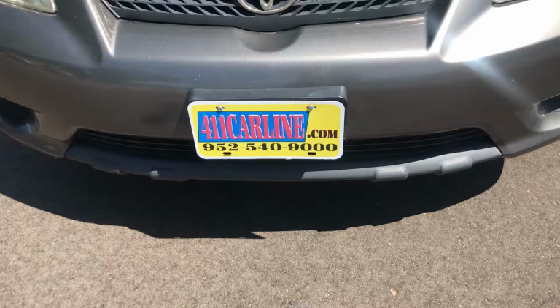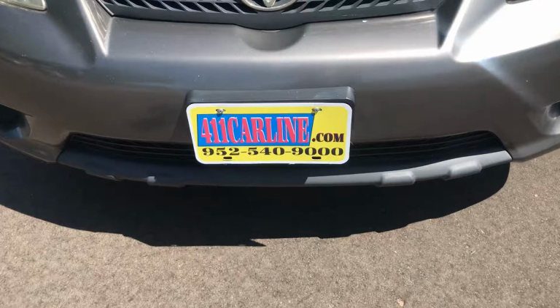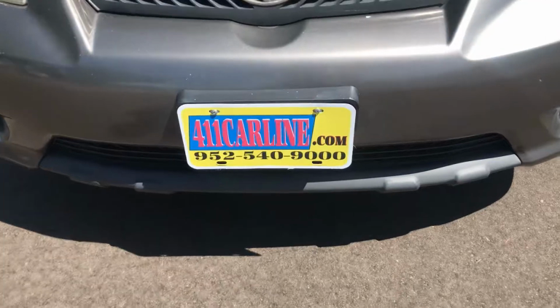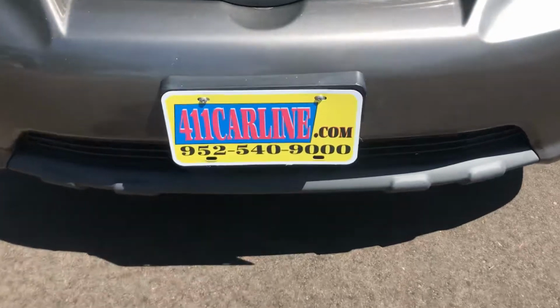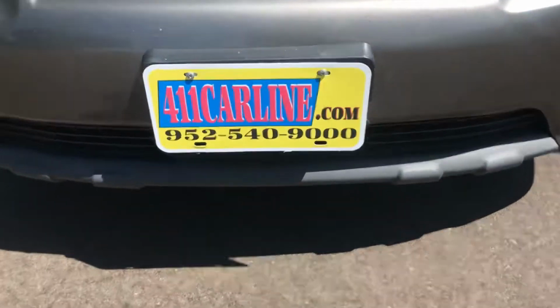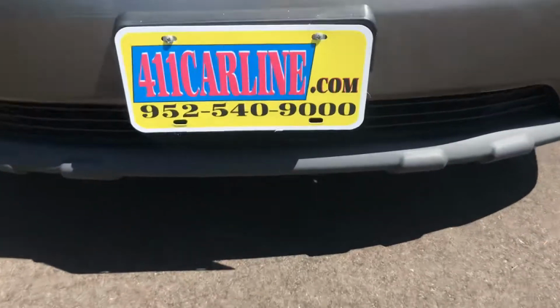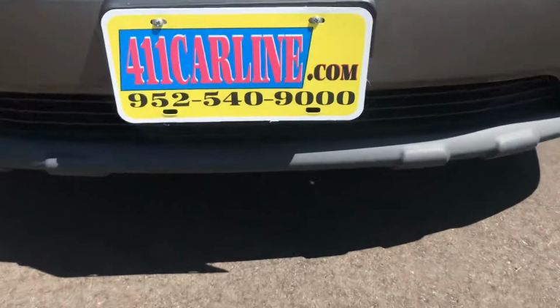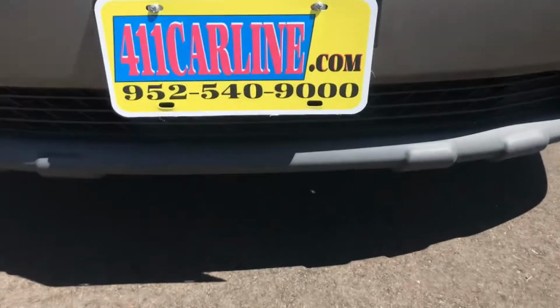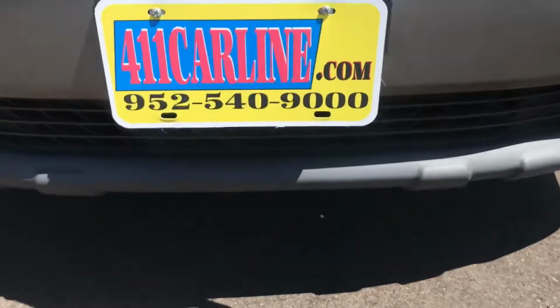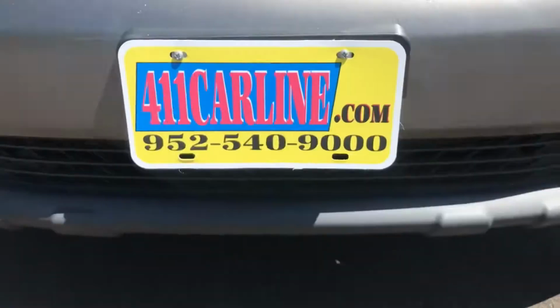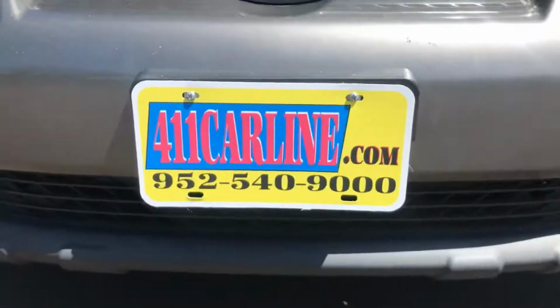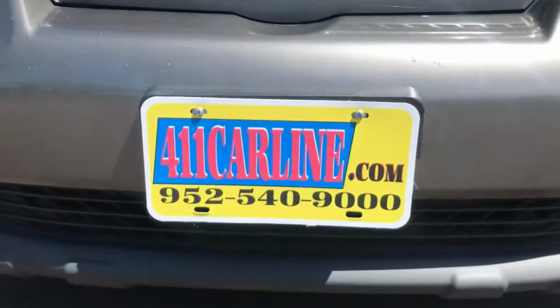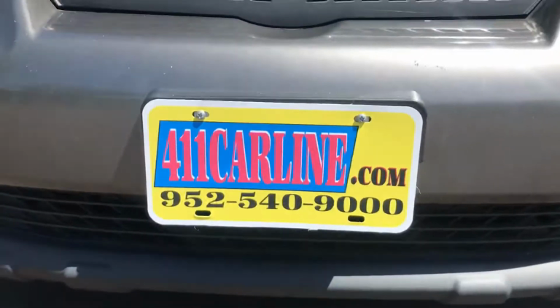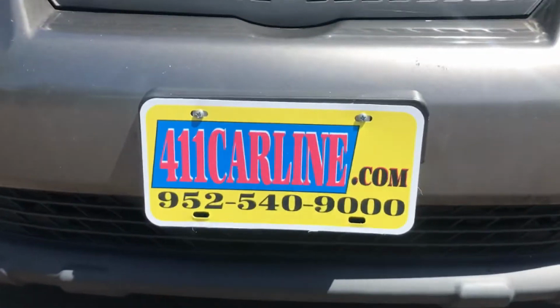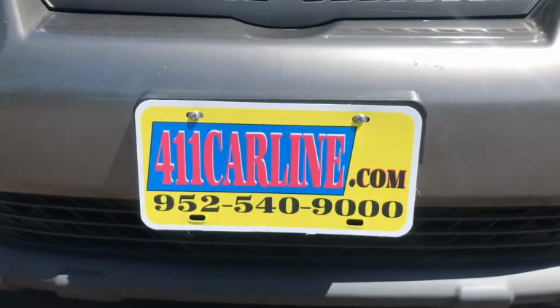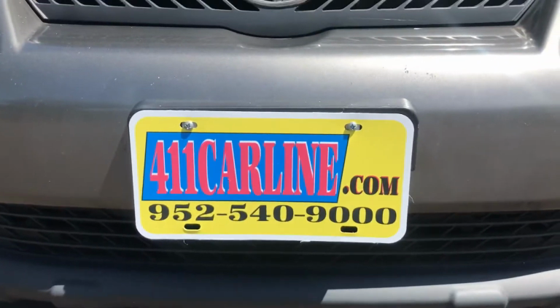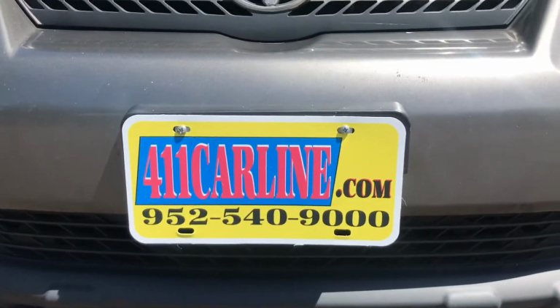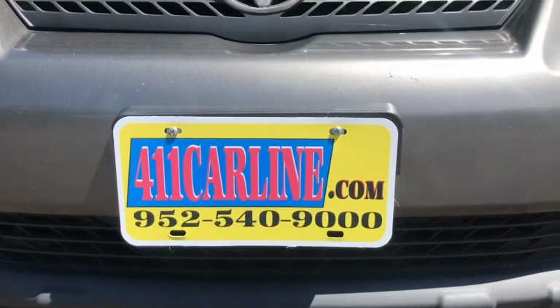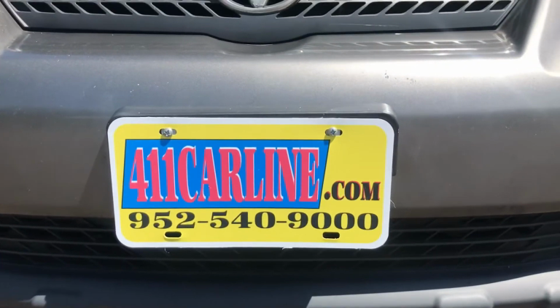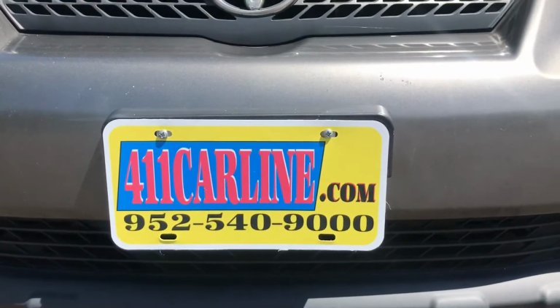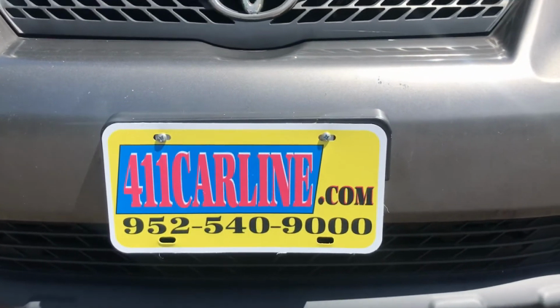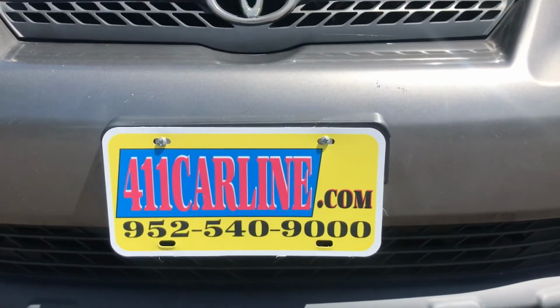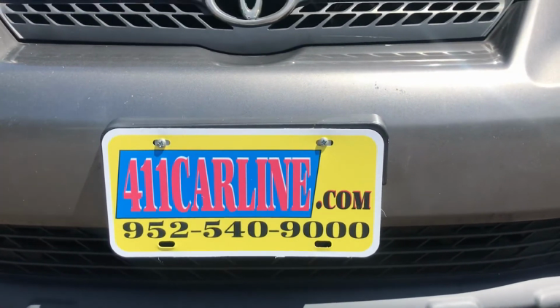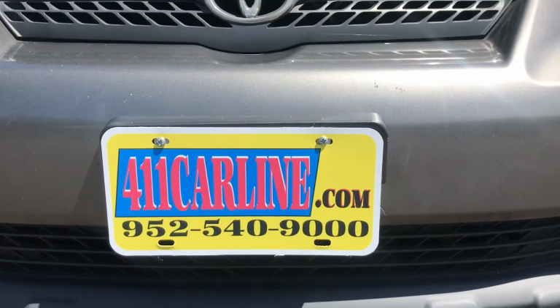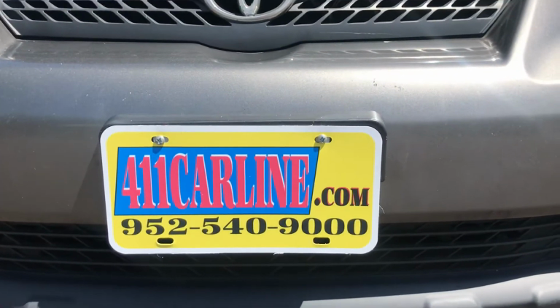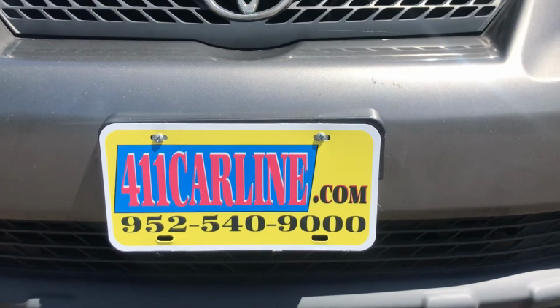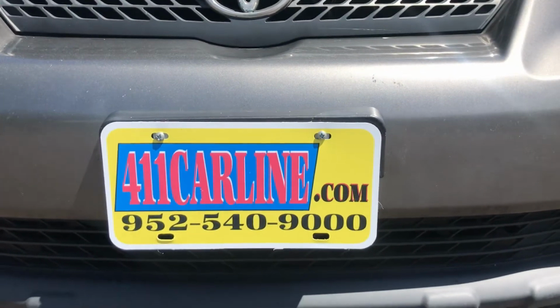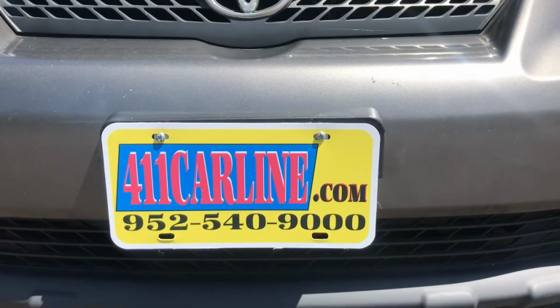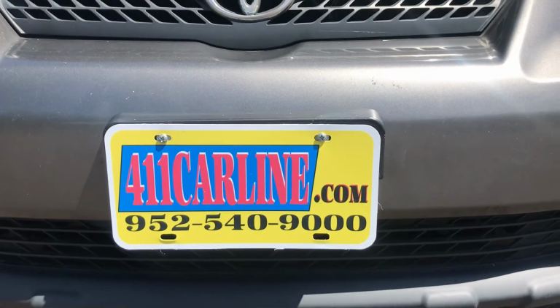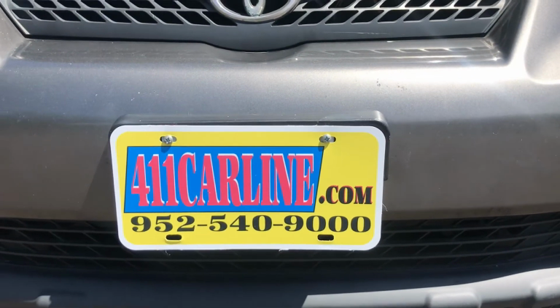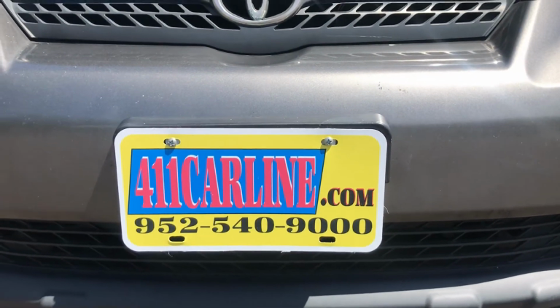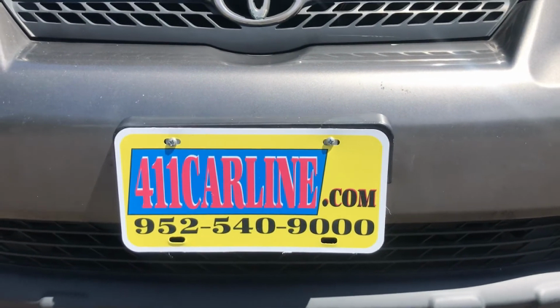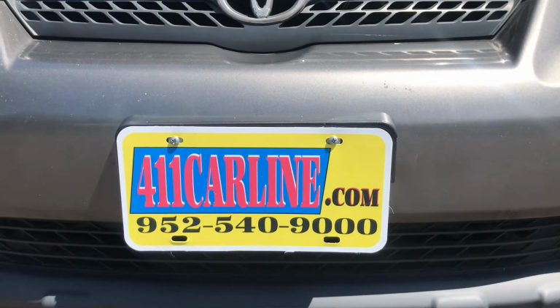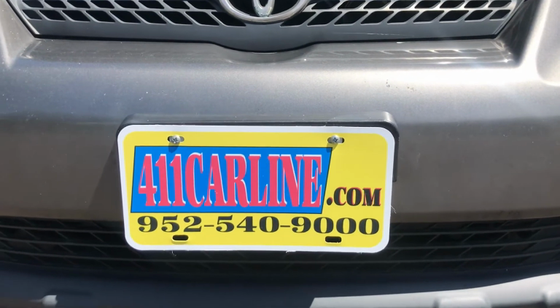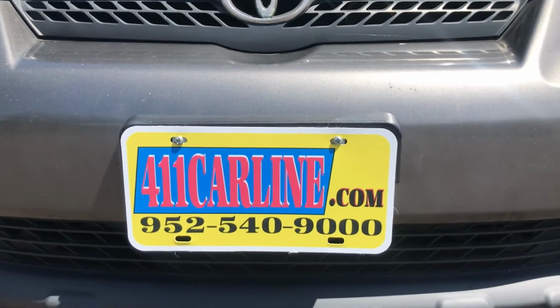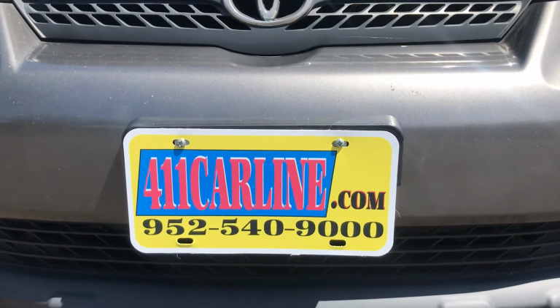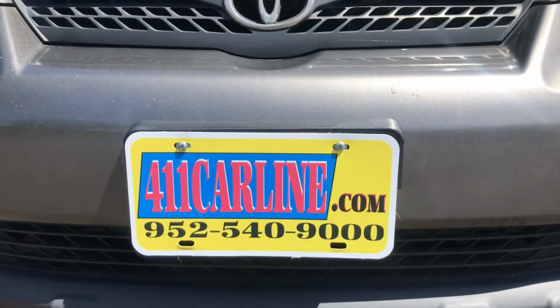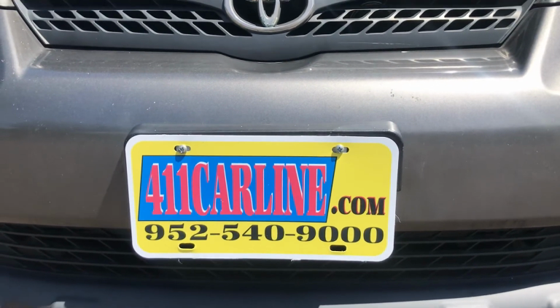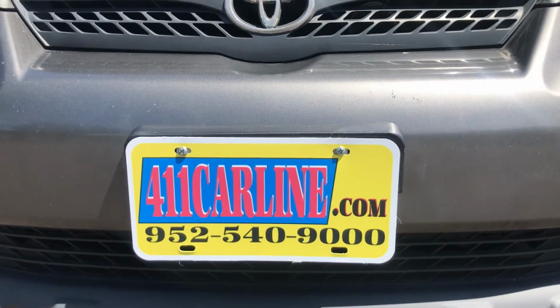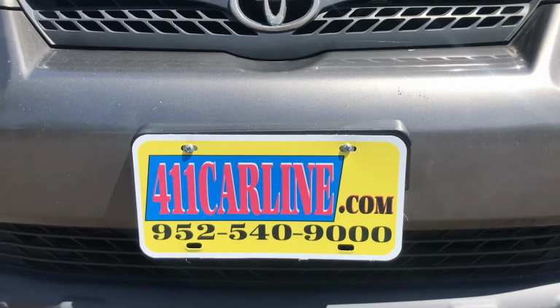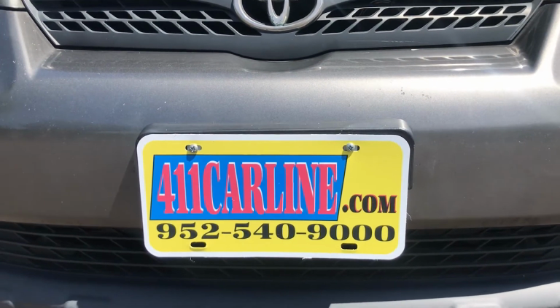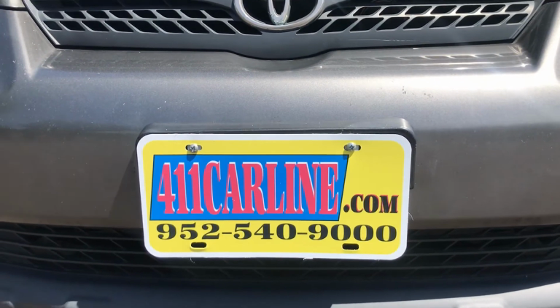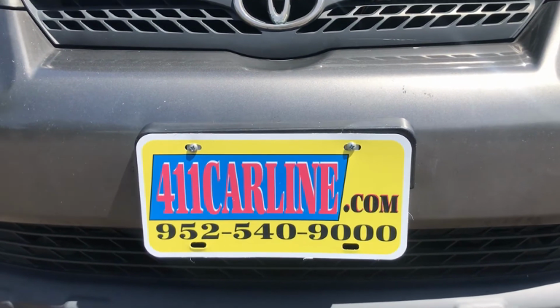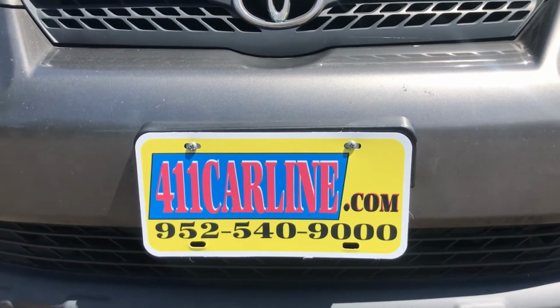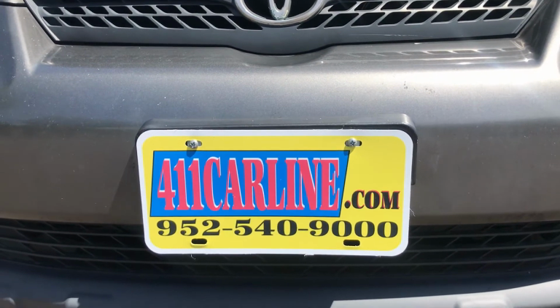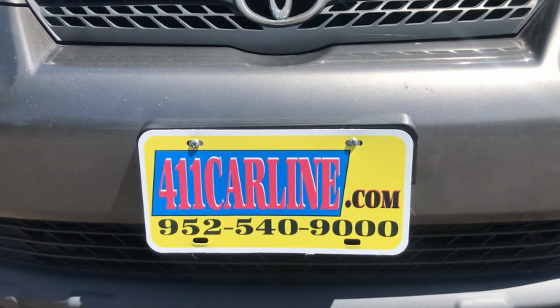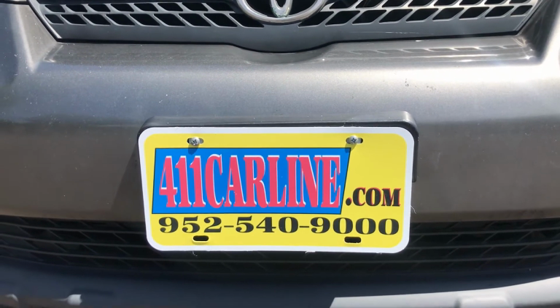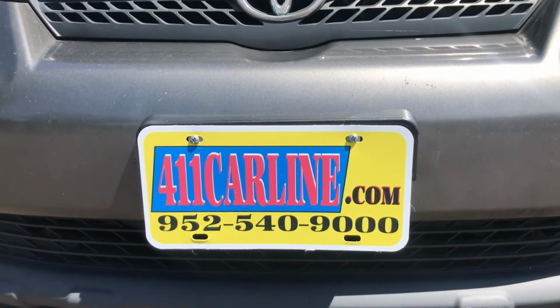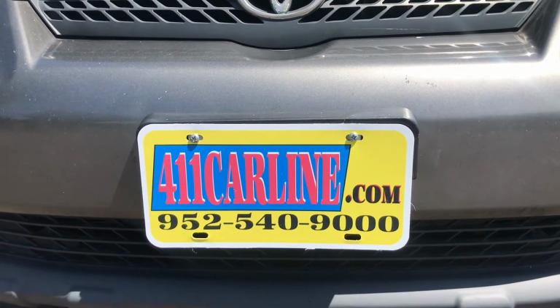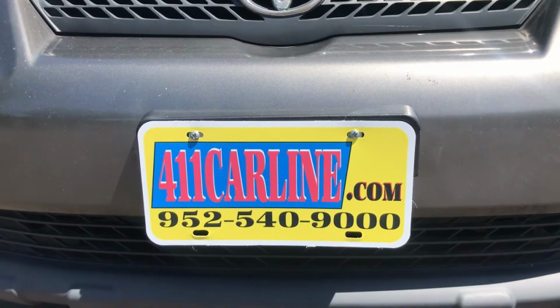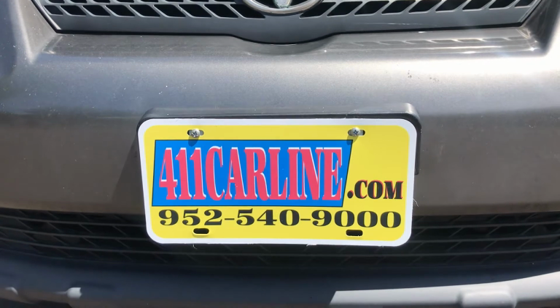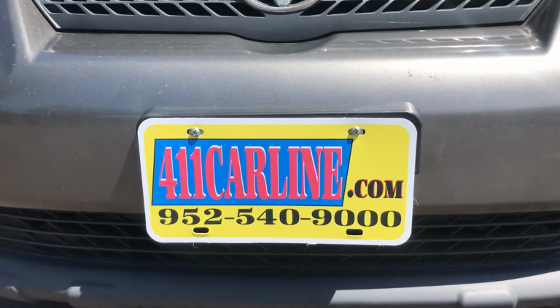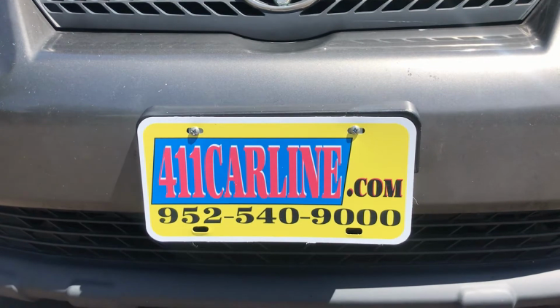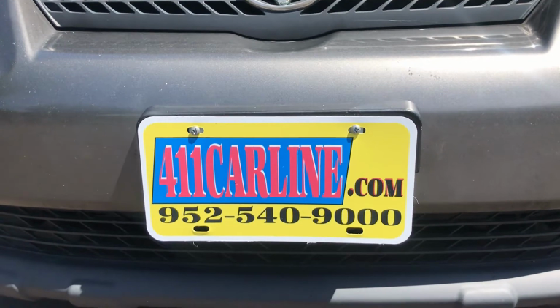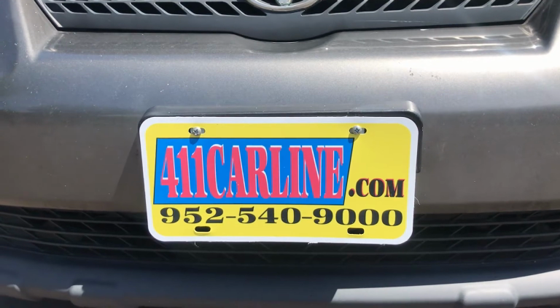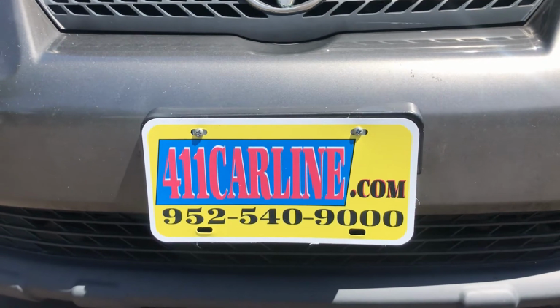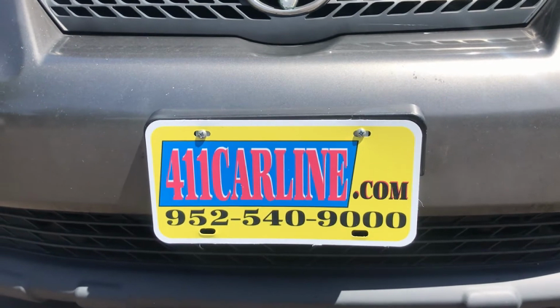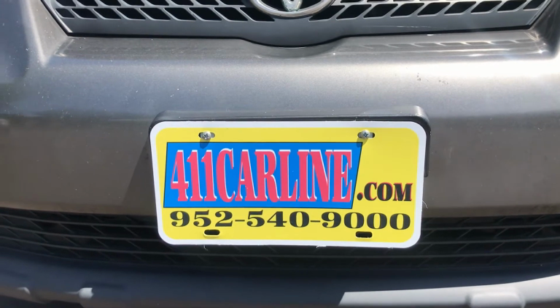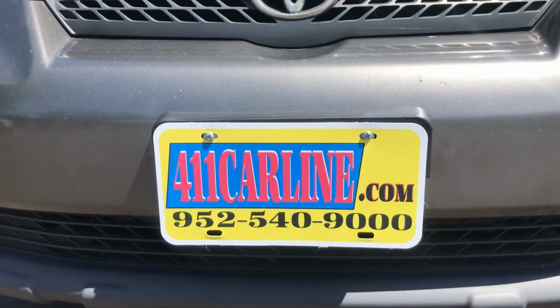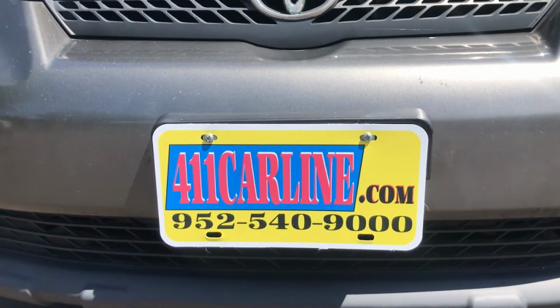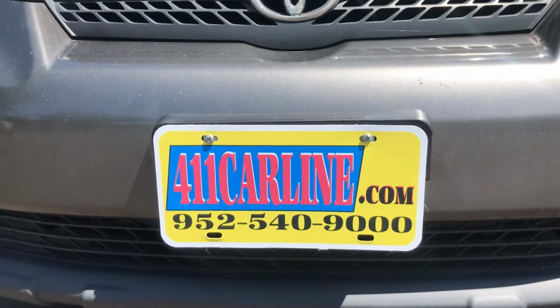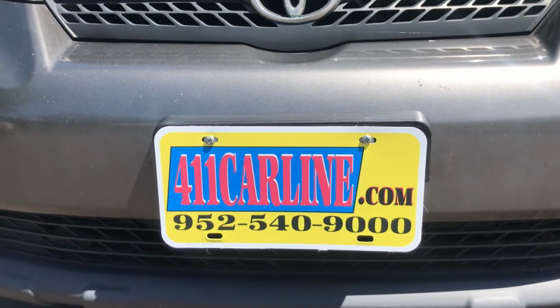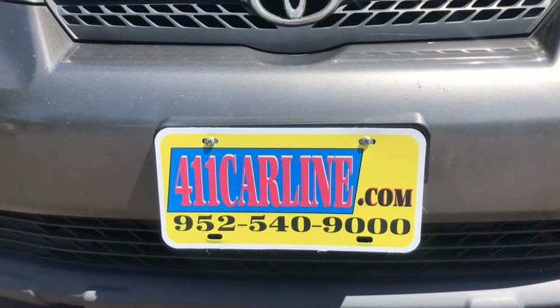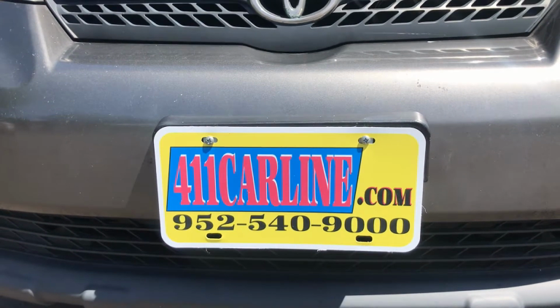Welcome to 411carline.com. You can find us at 411carline.com. You can give us a call at 952-540-9000.